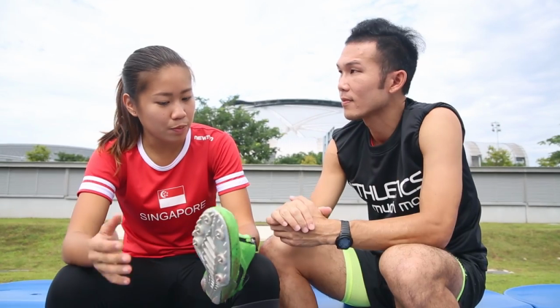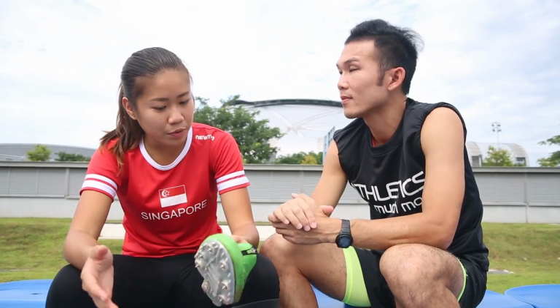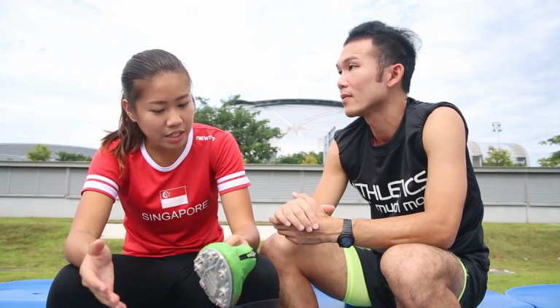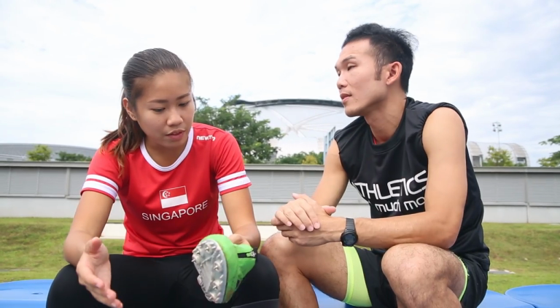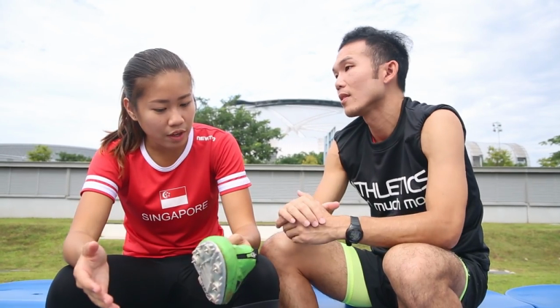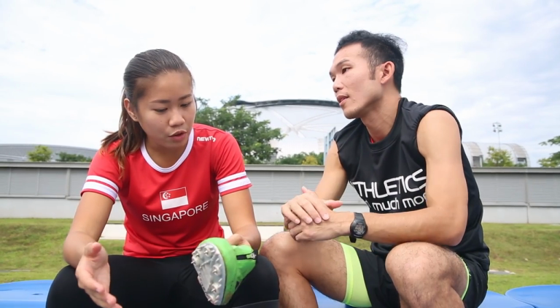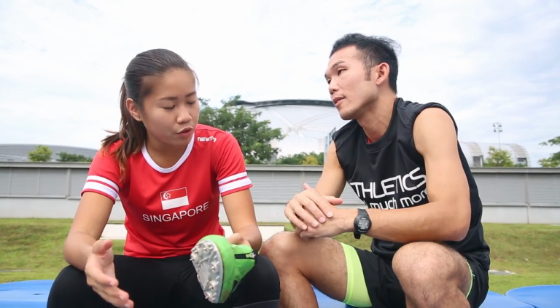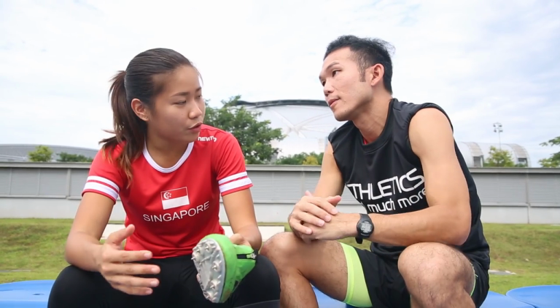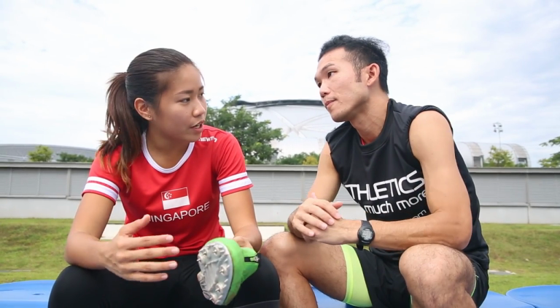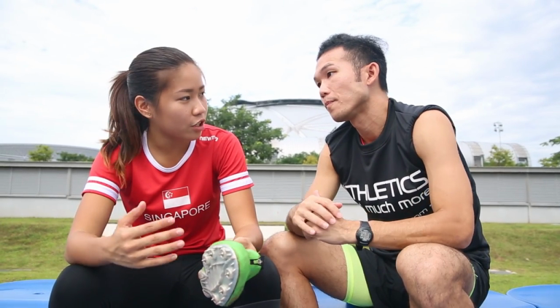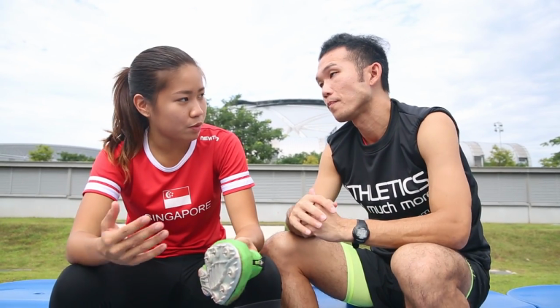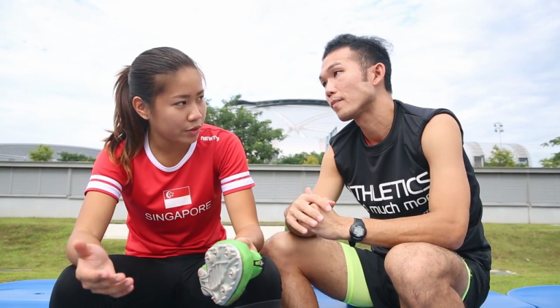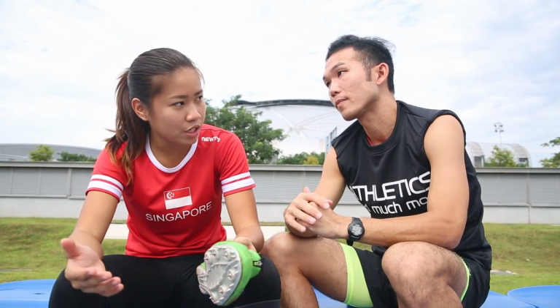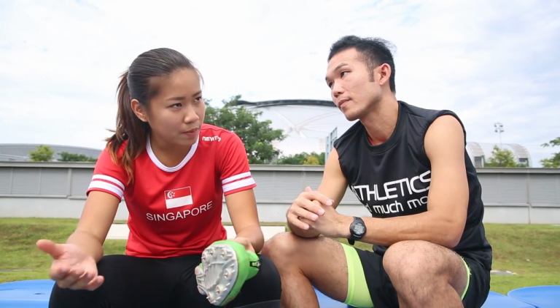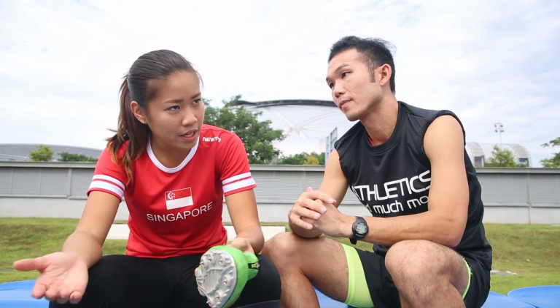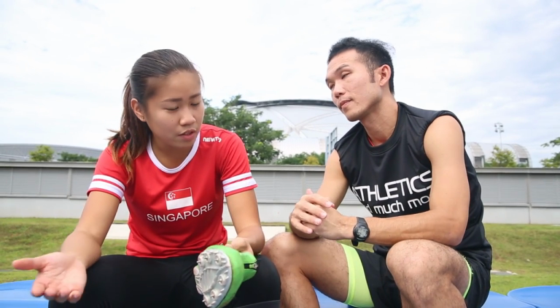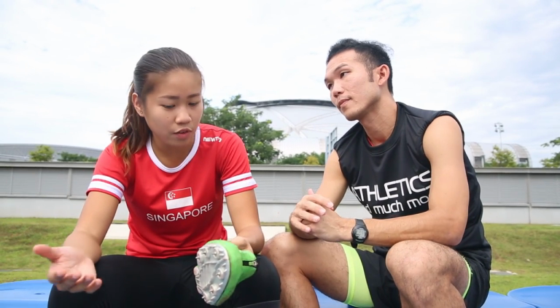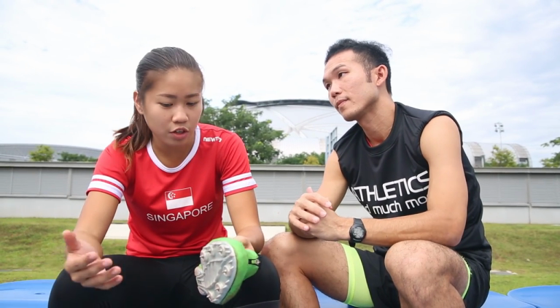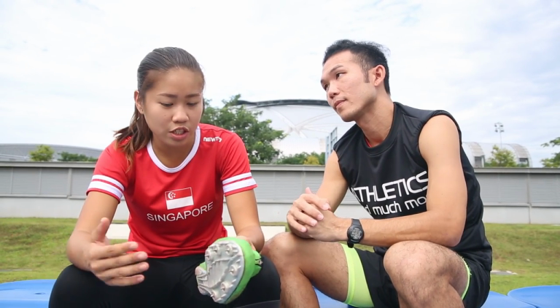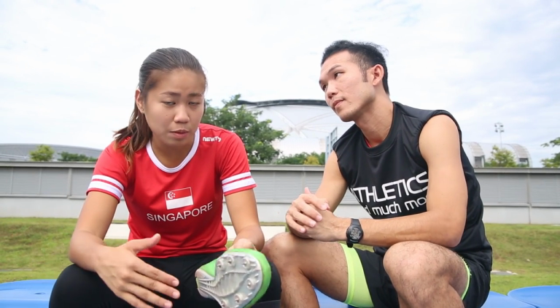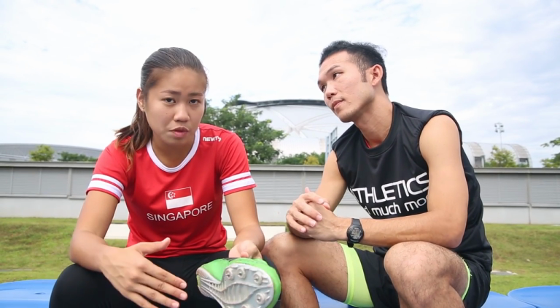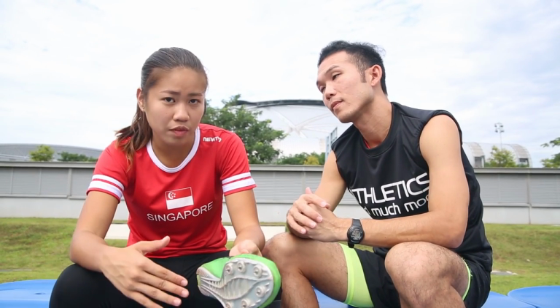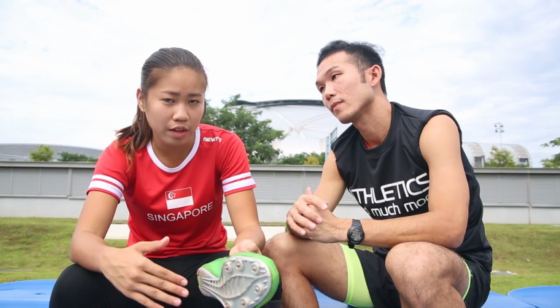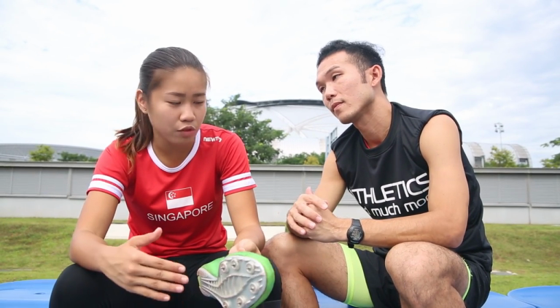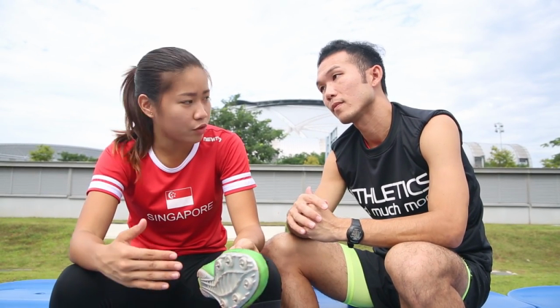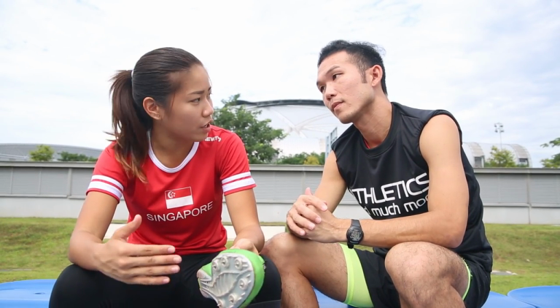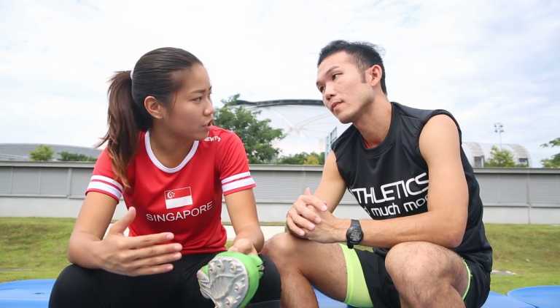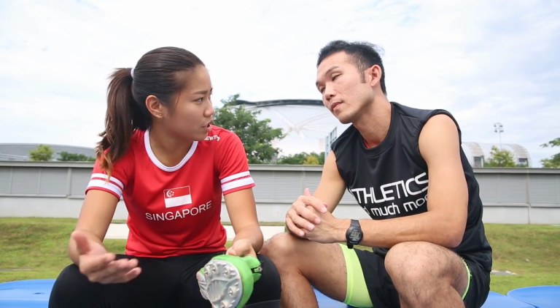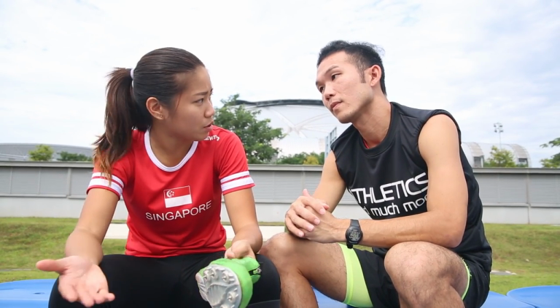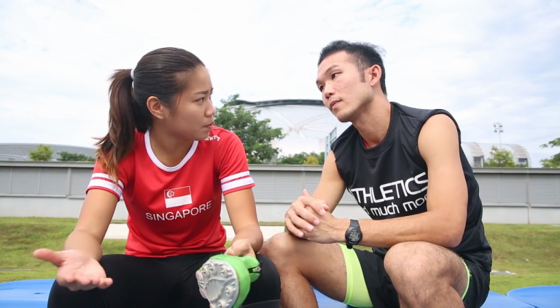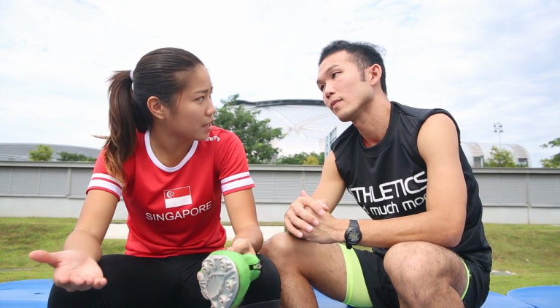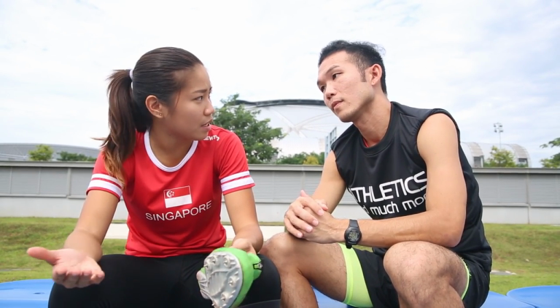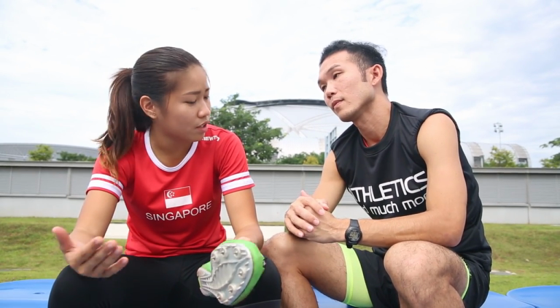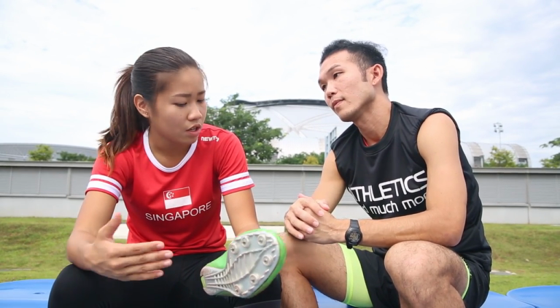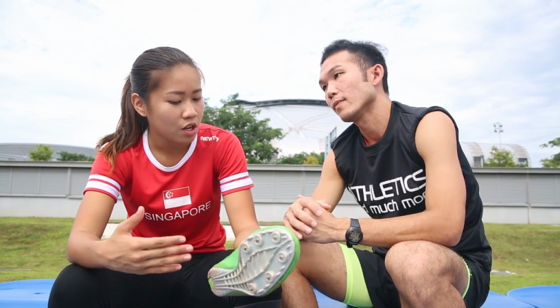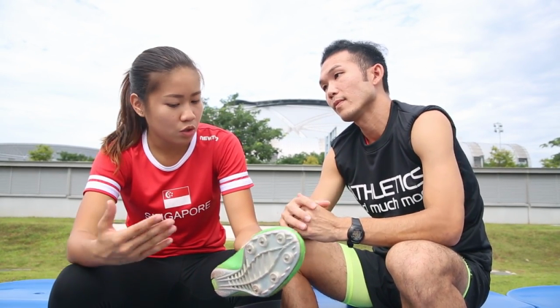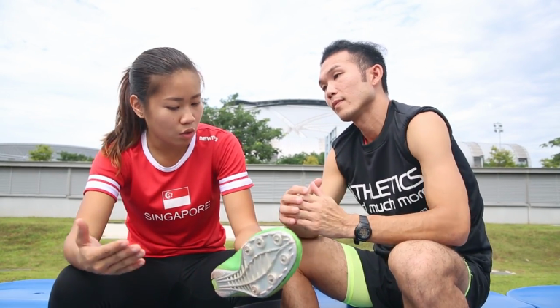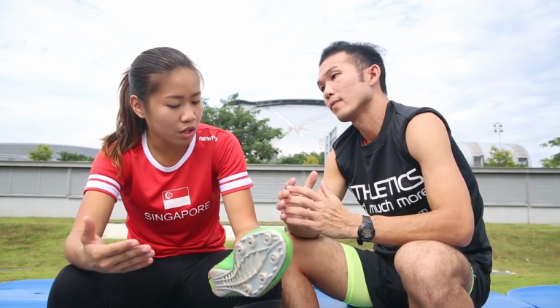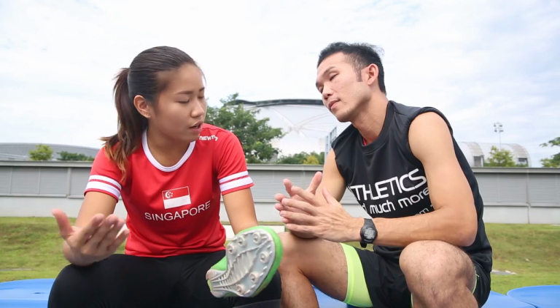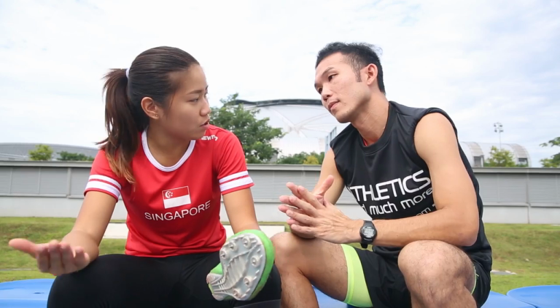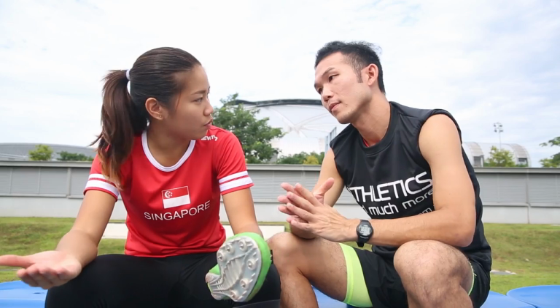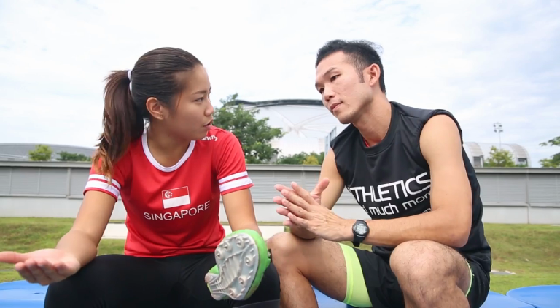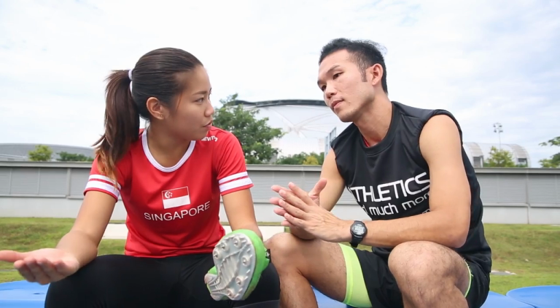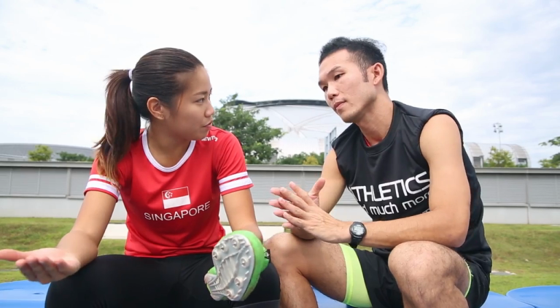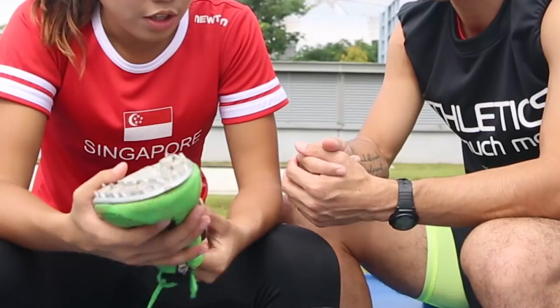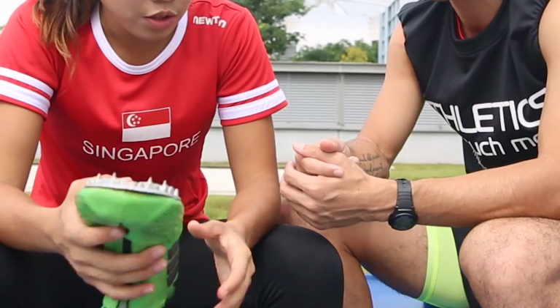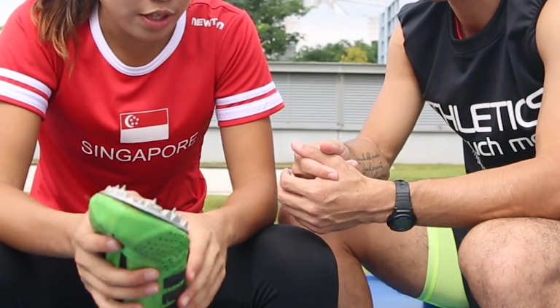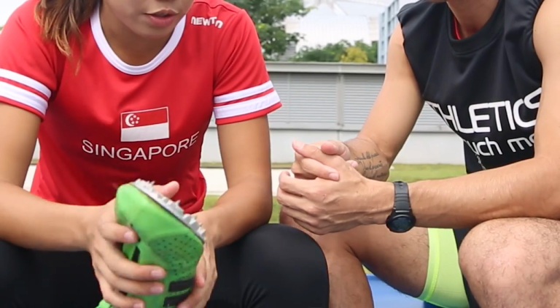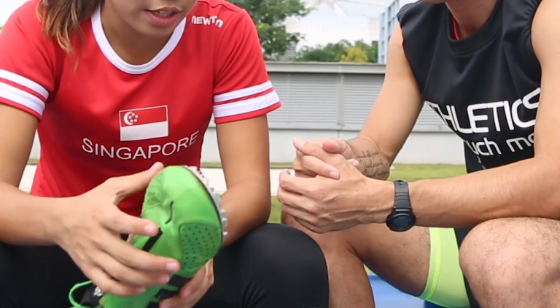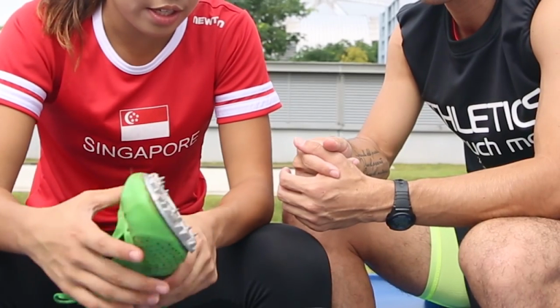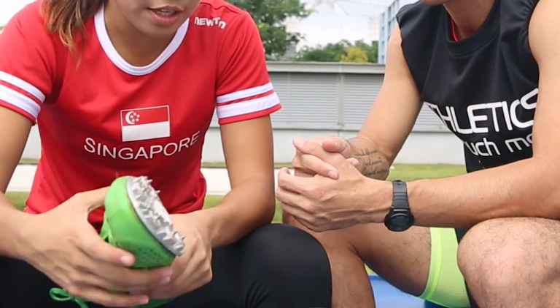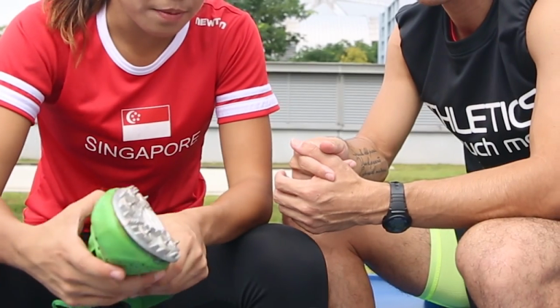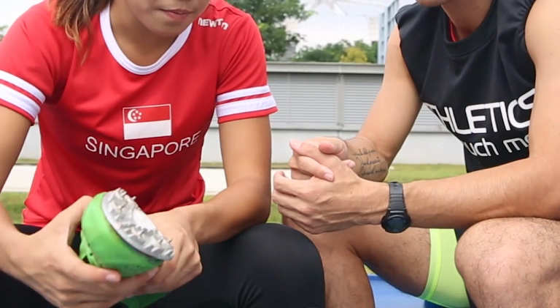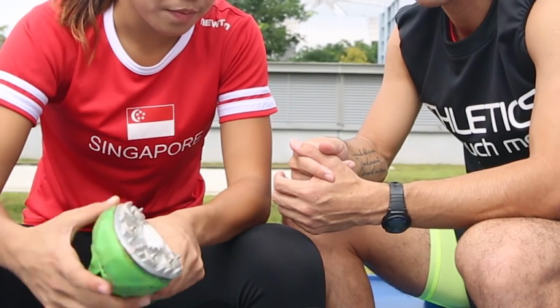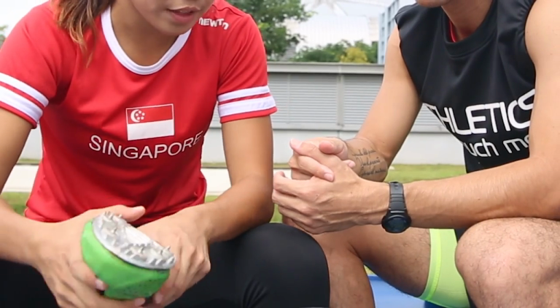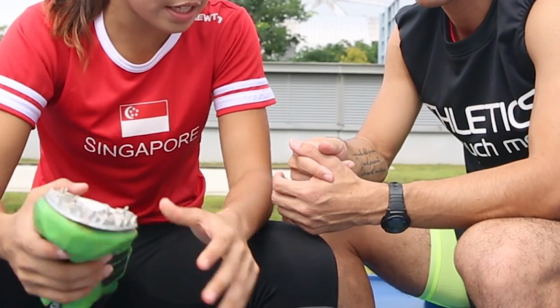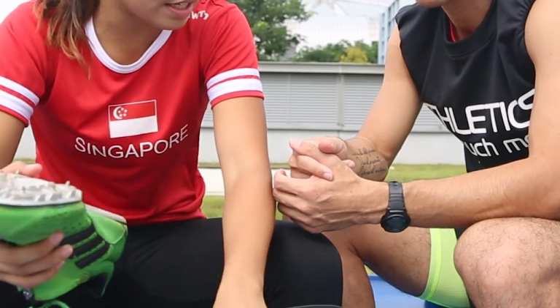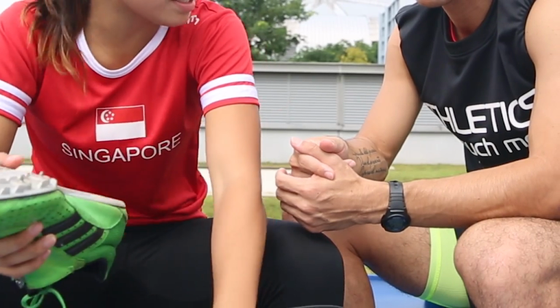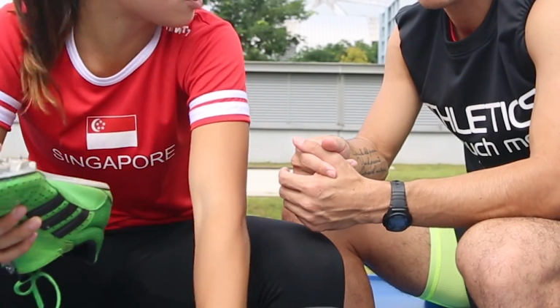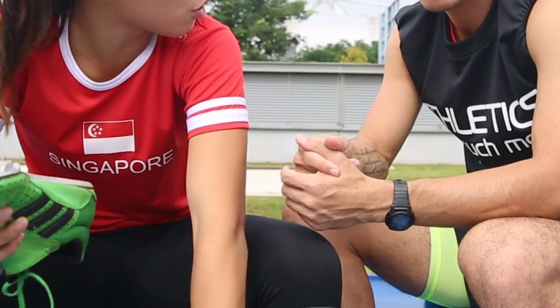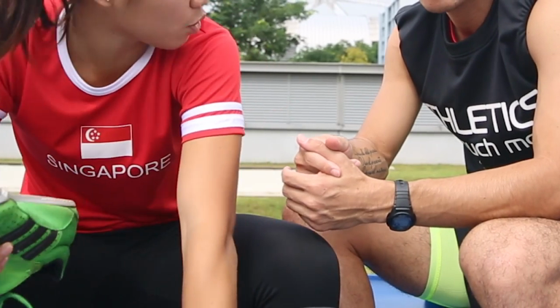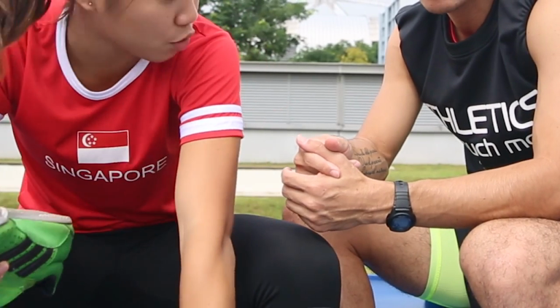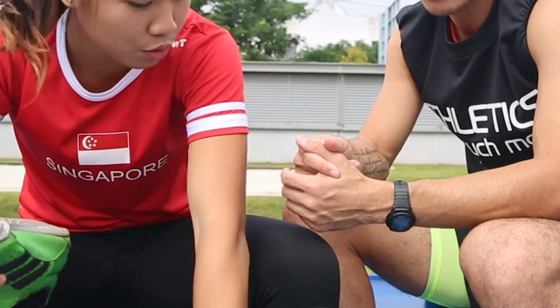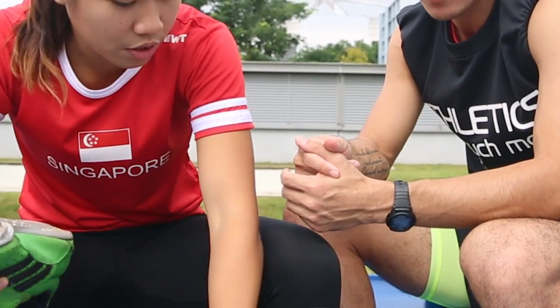For the sprints event you require your sprint spikes, for your jumps event you require your jump spikes, and so on and so forth. As you can see, this is the throw shoes.